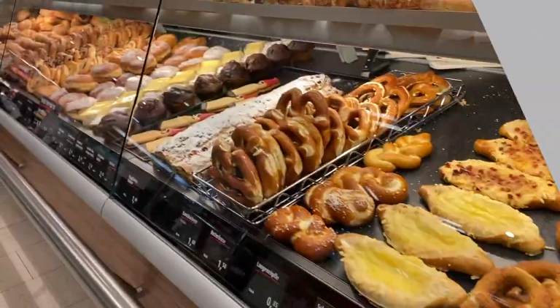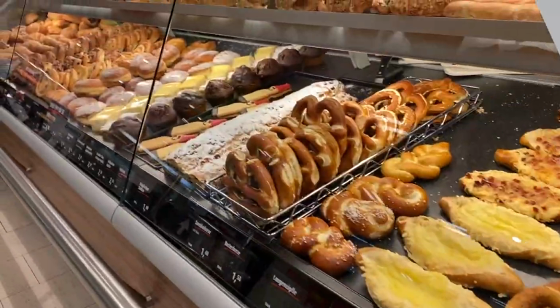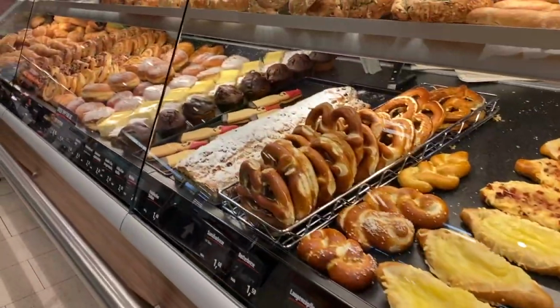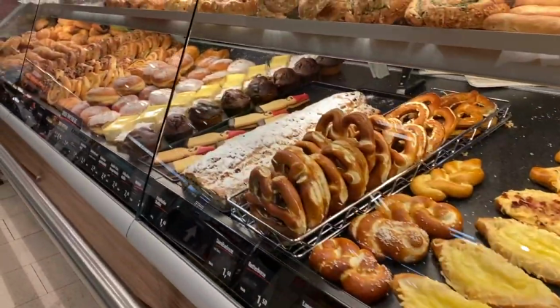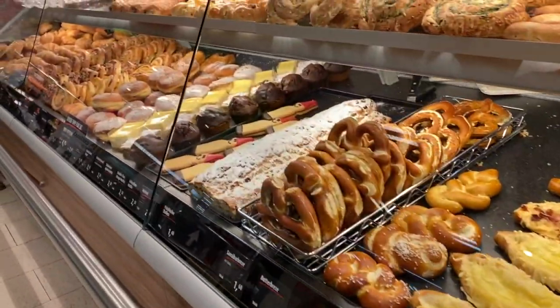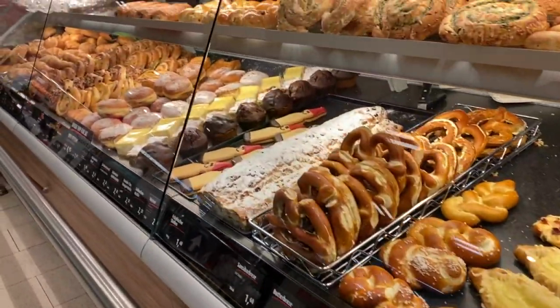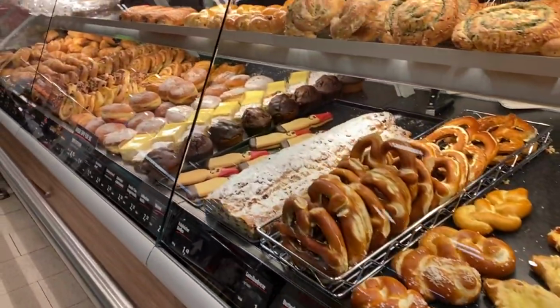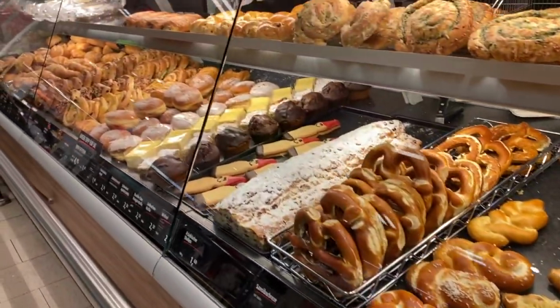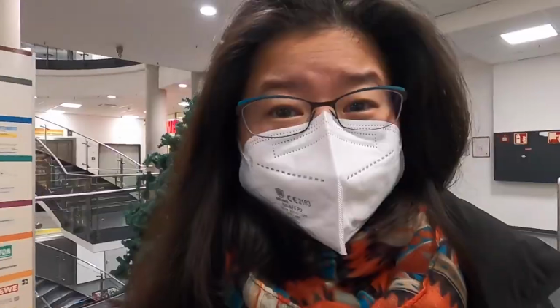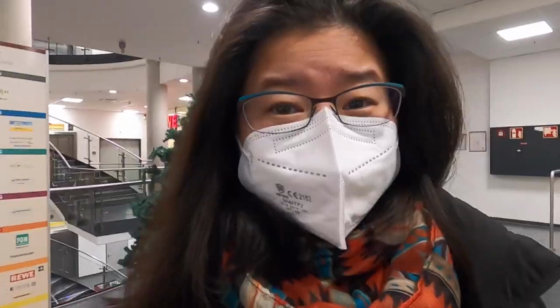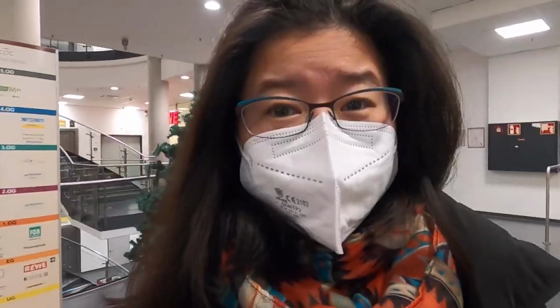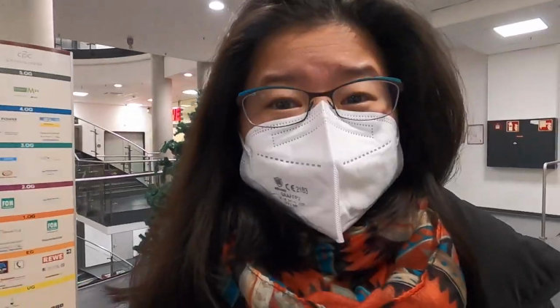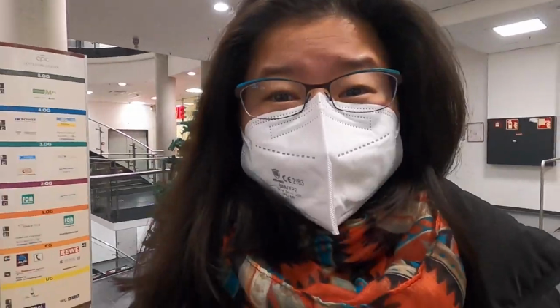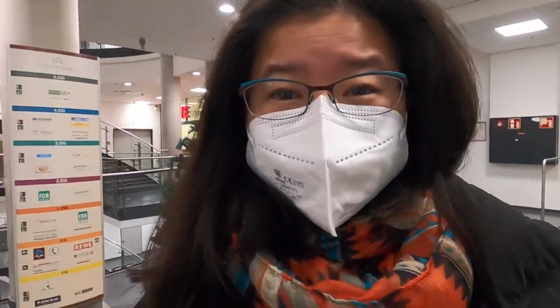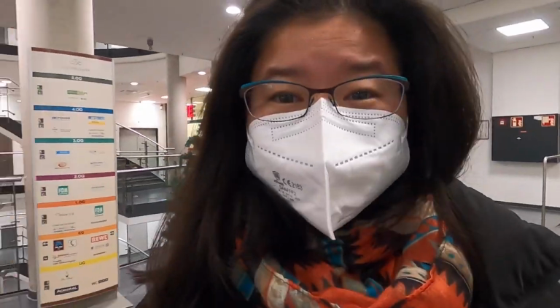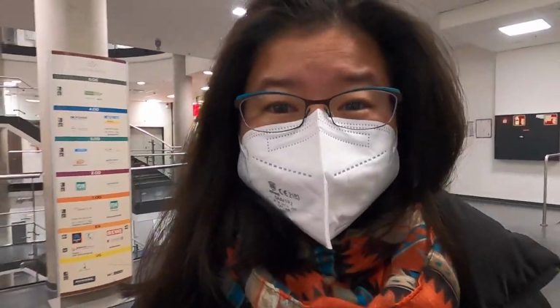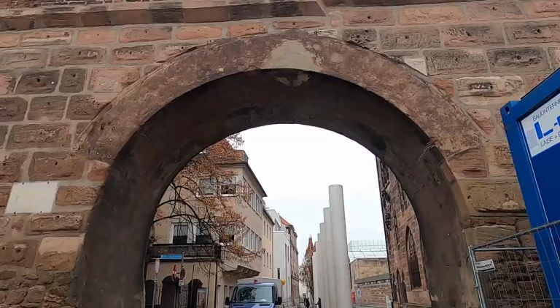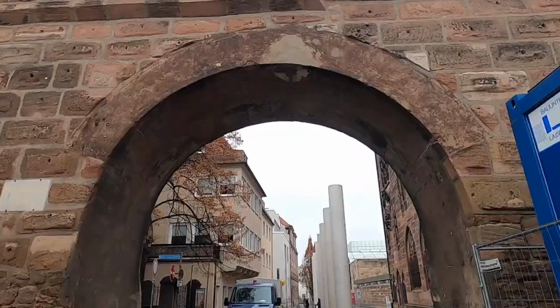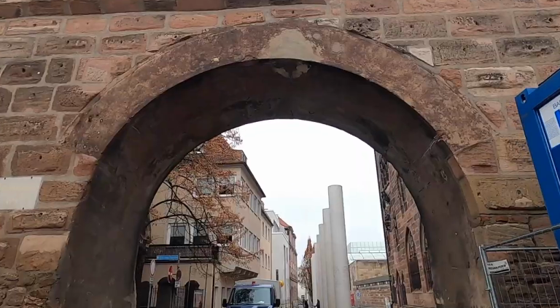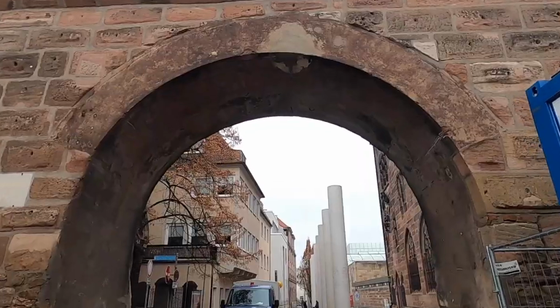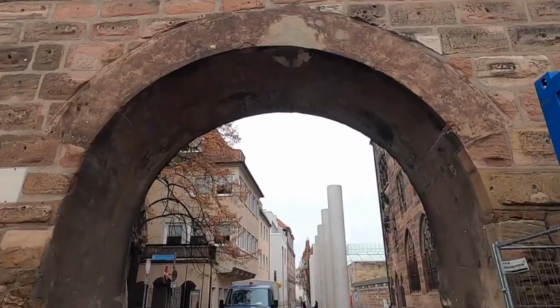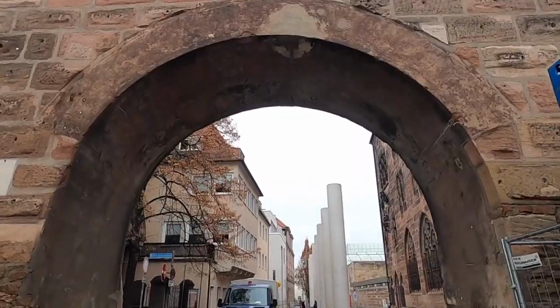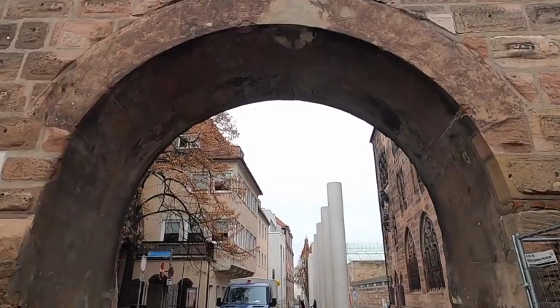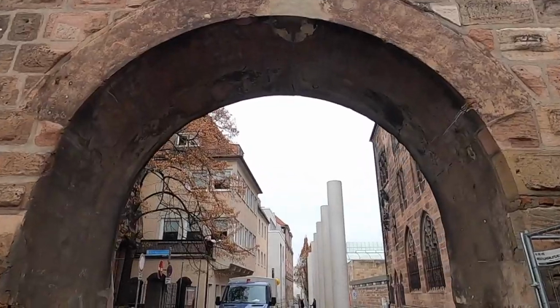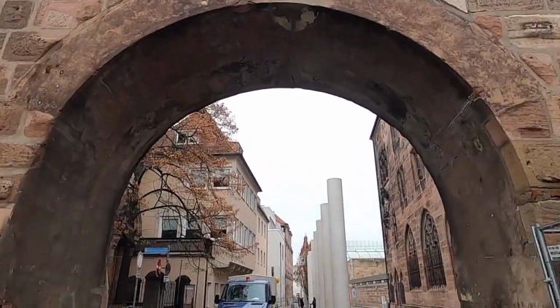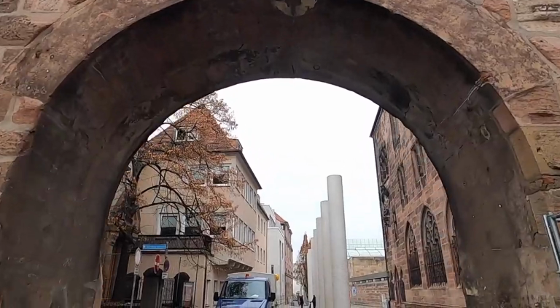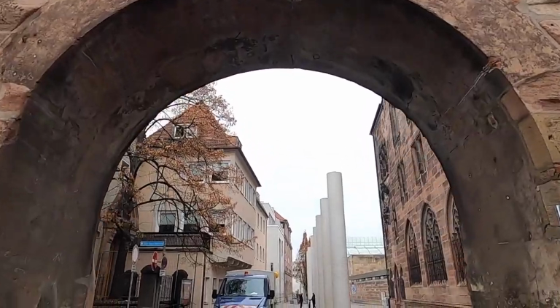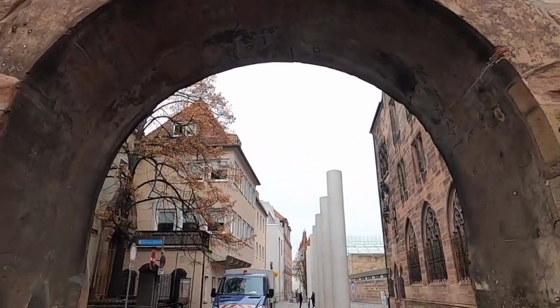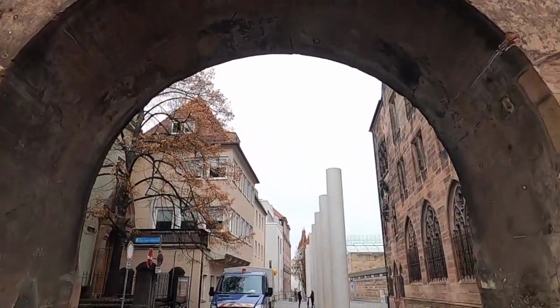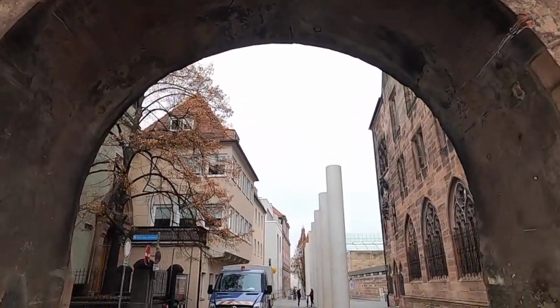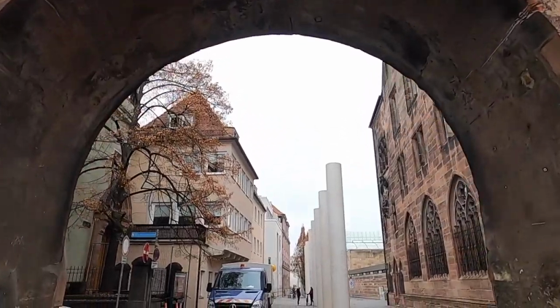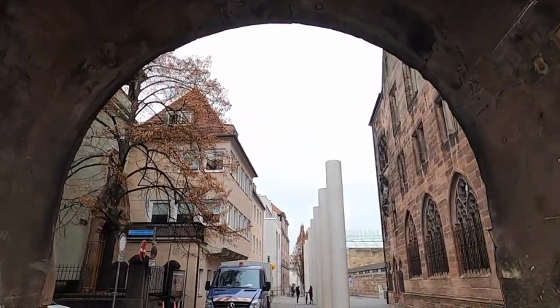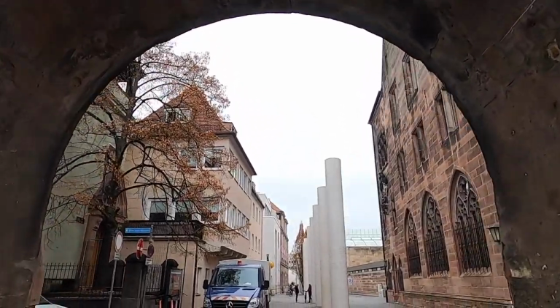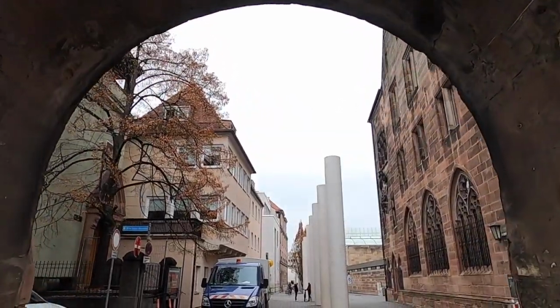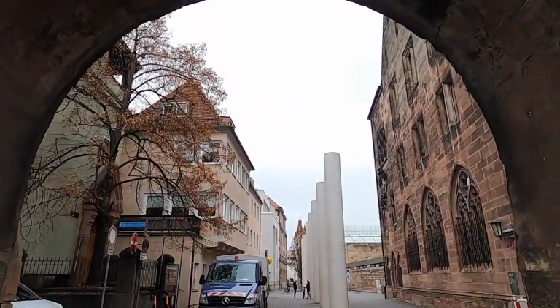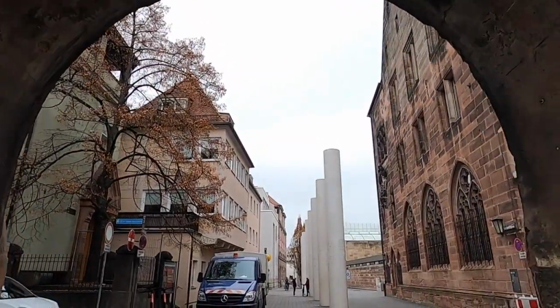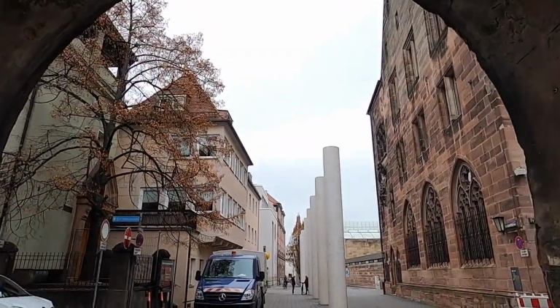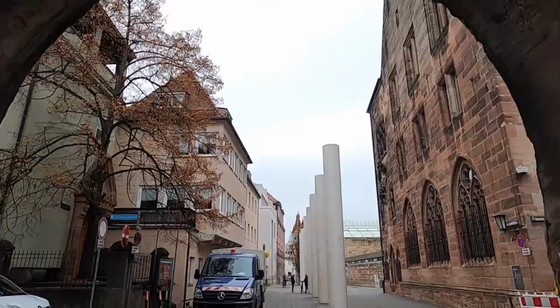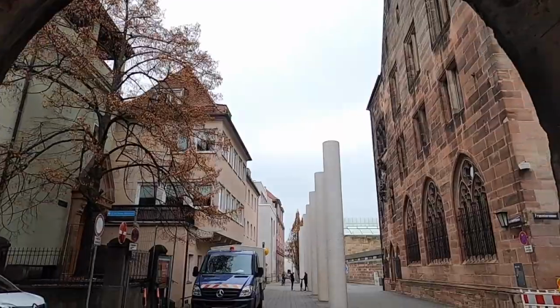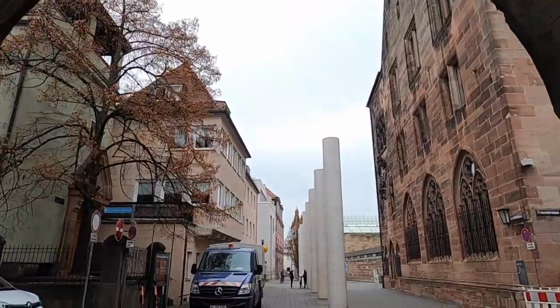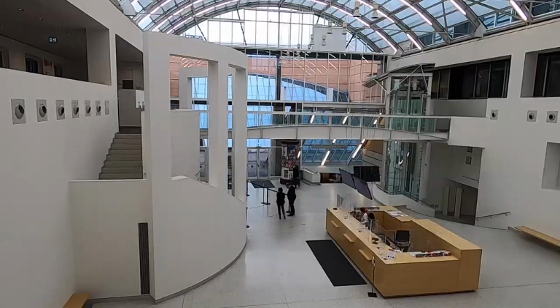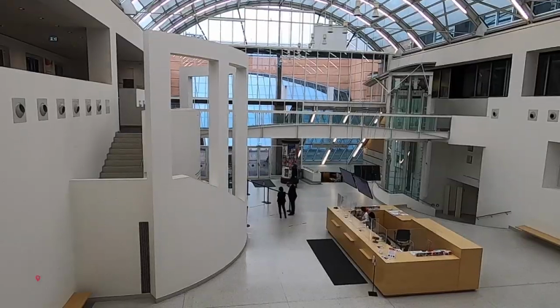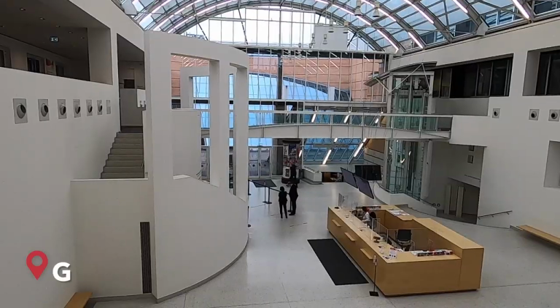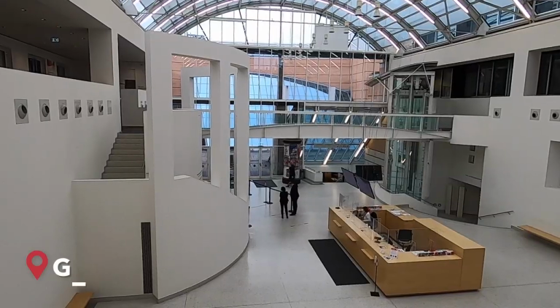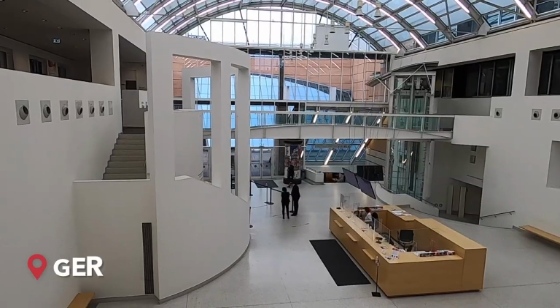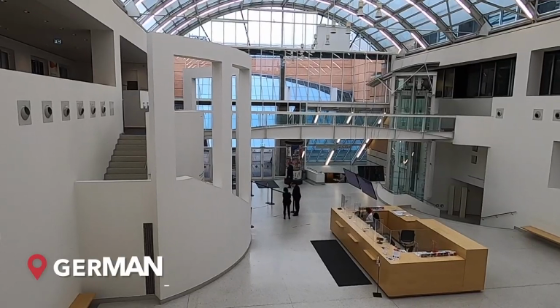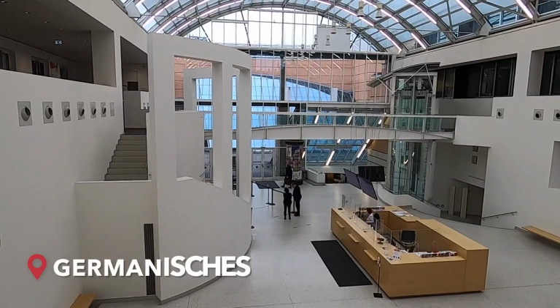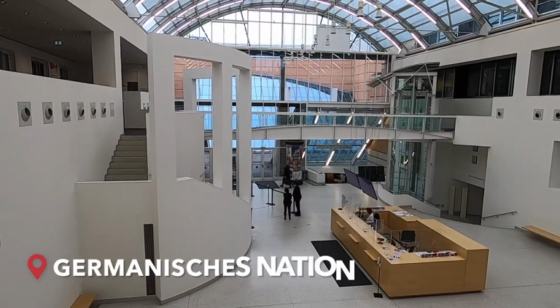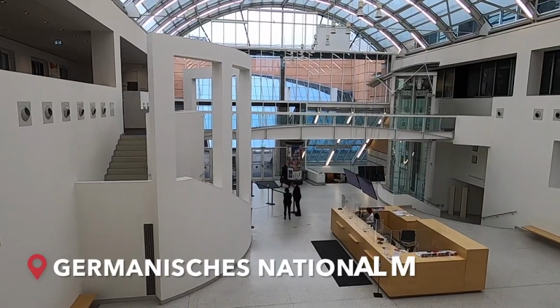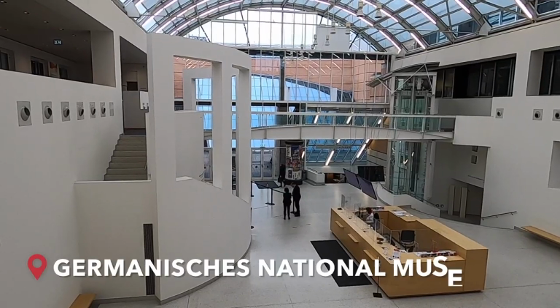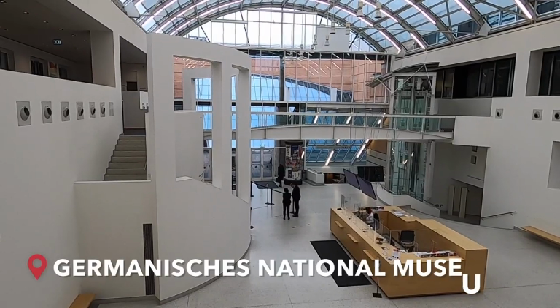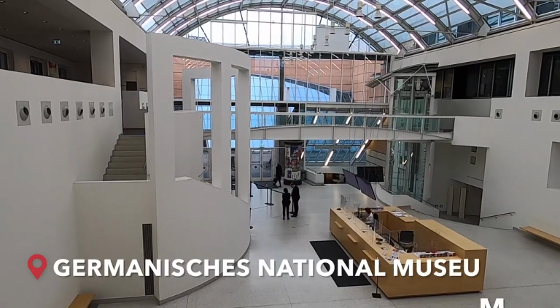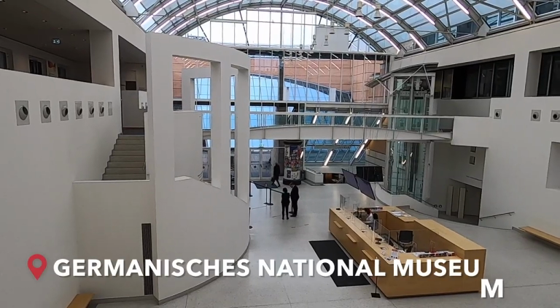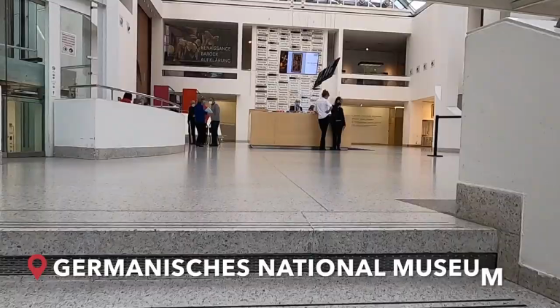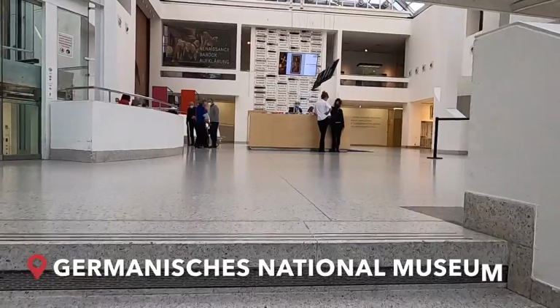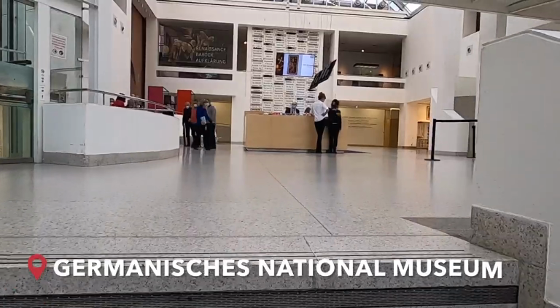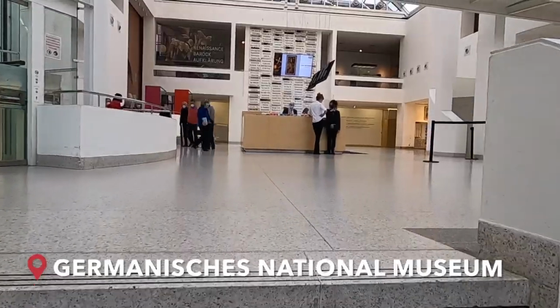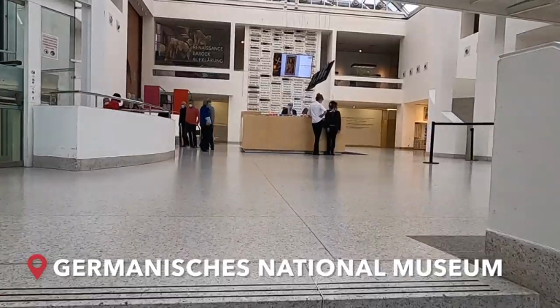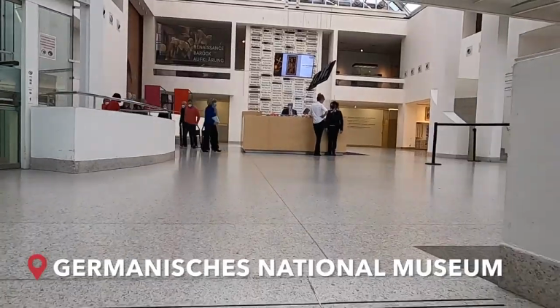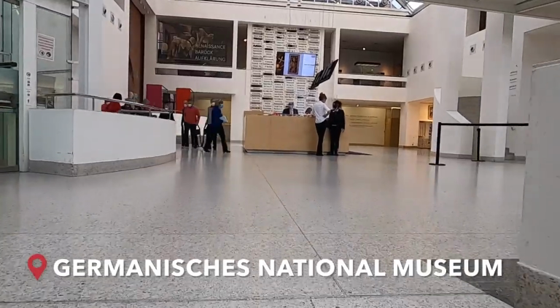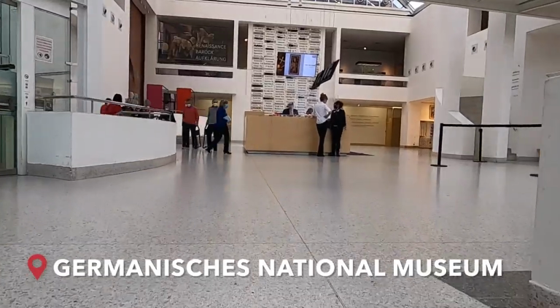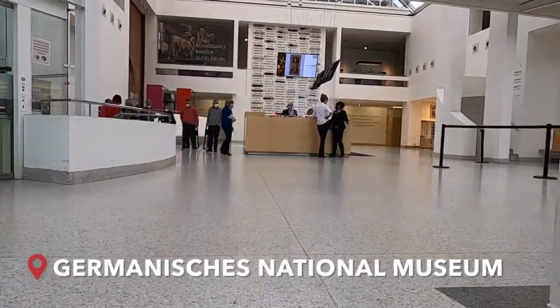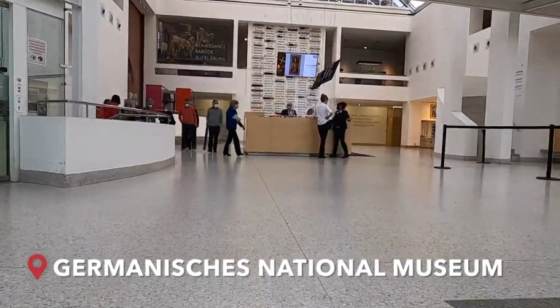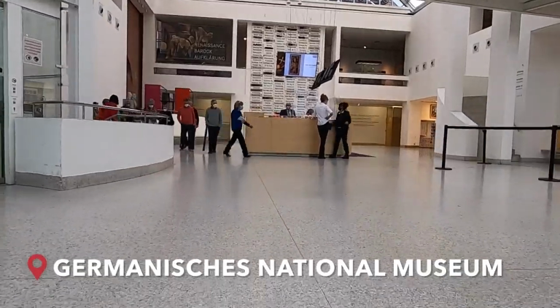Stopped at a bakery to grab some breakfast. Now we're on our way to a museum to see what they have. We made it to the German National Museum, so let's go see what's inside.